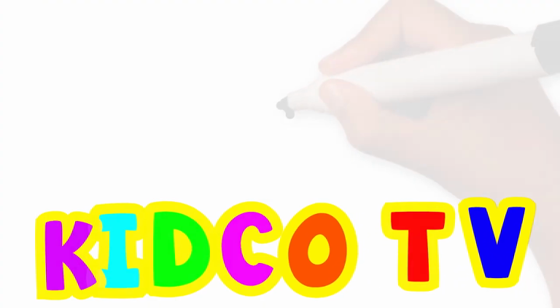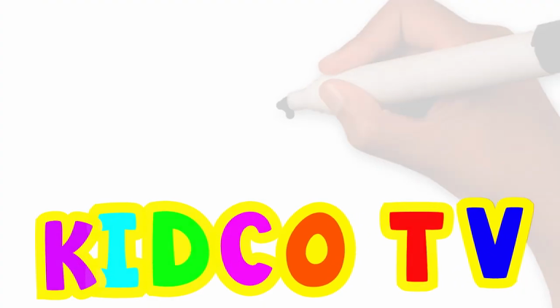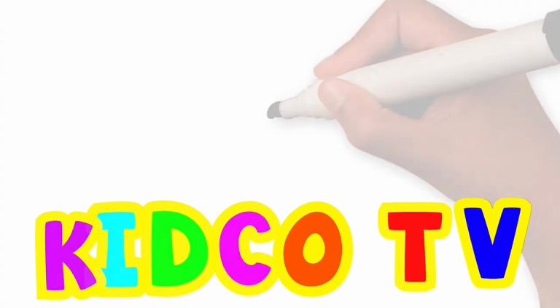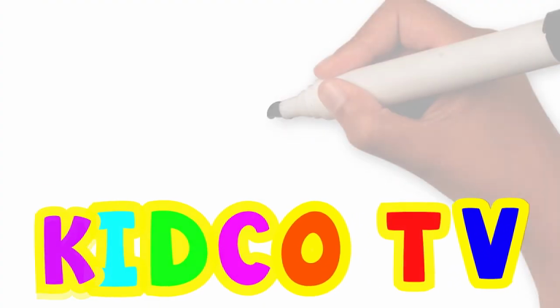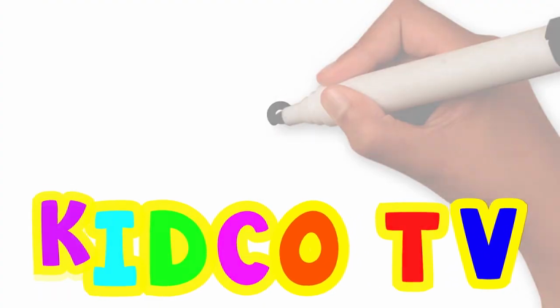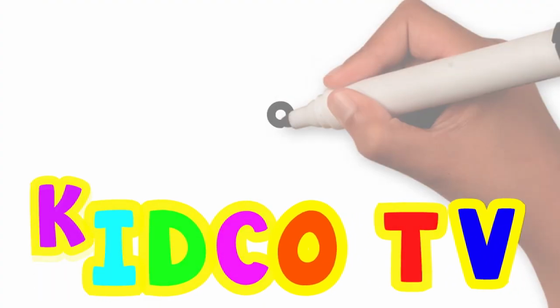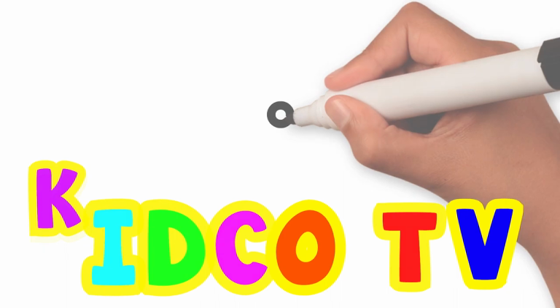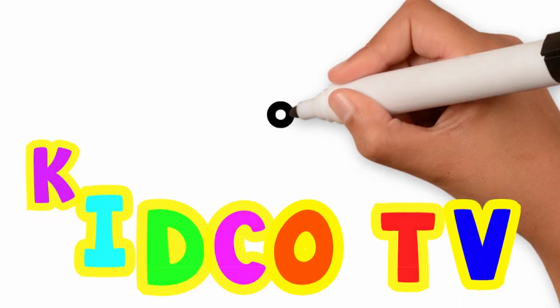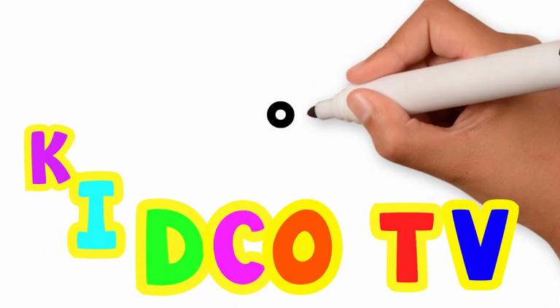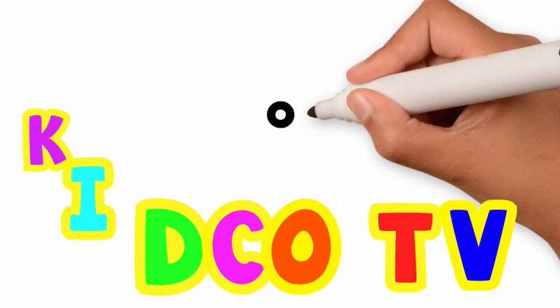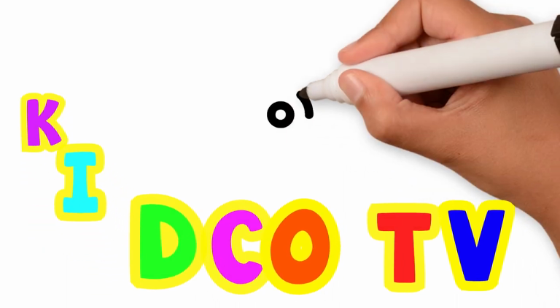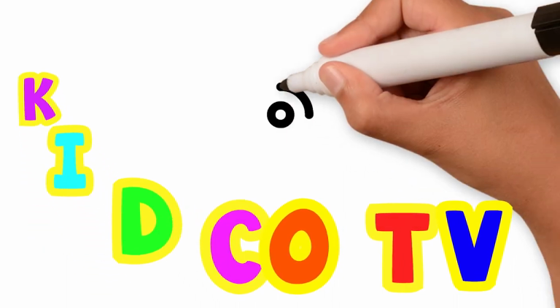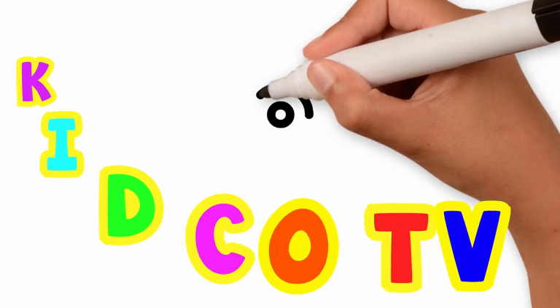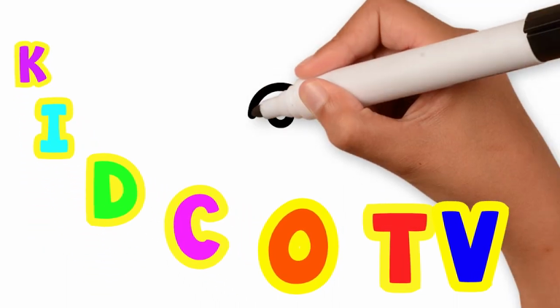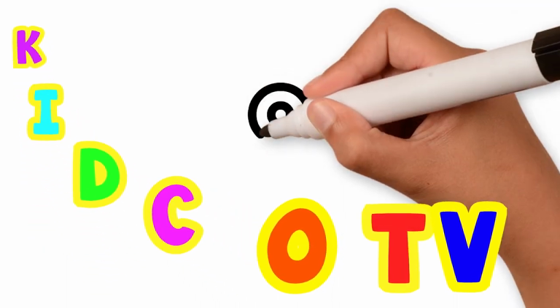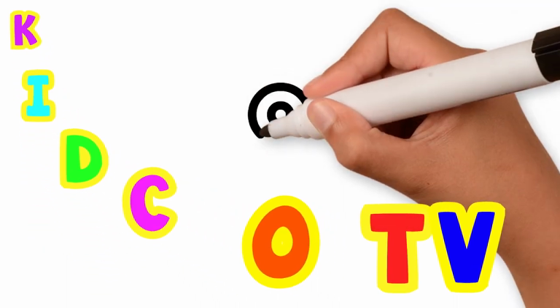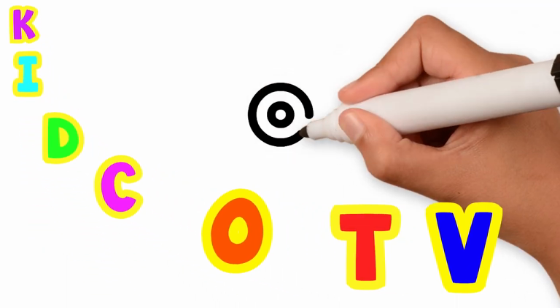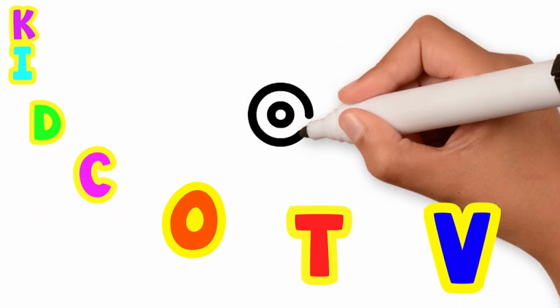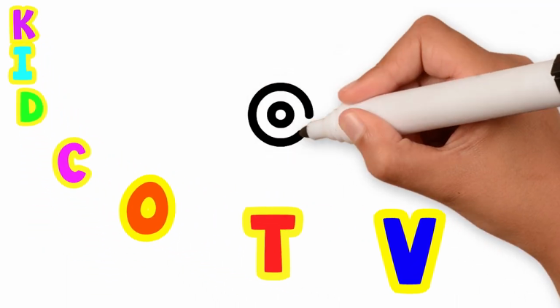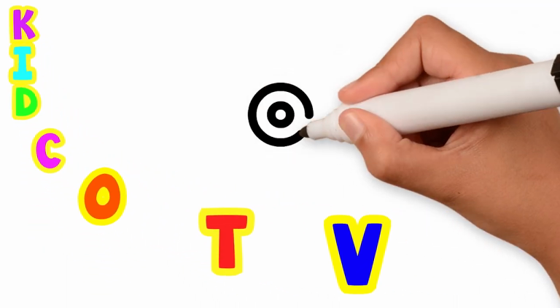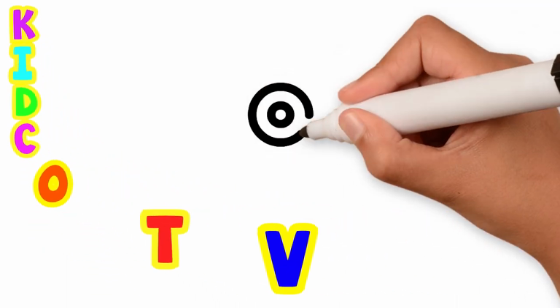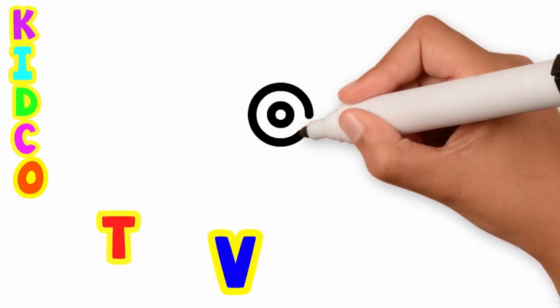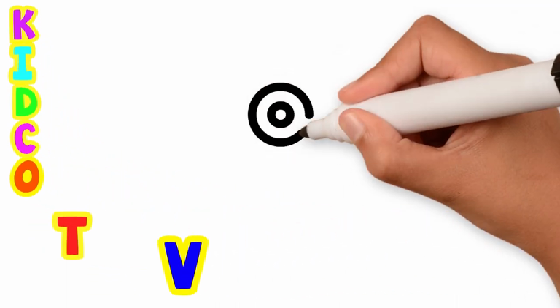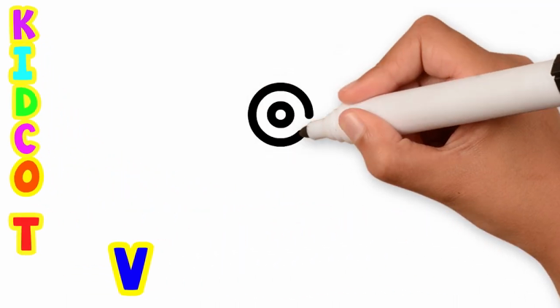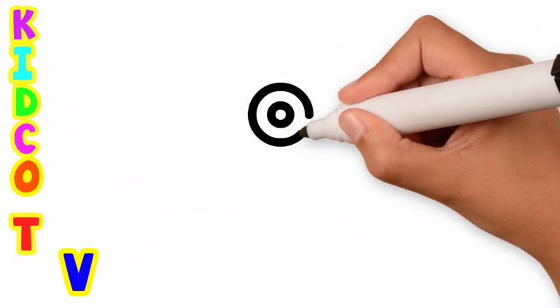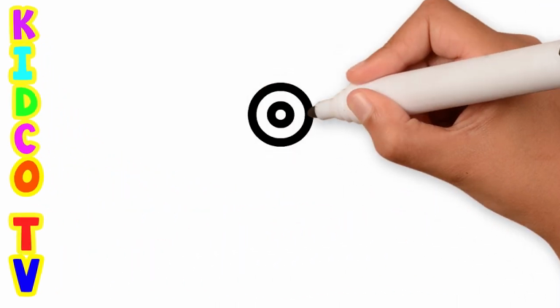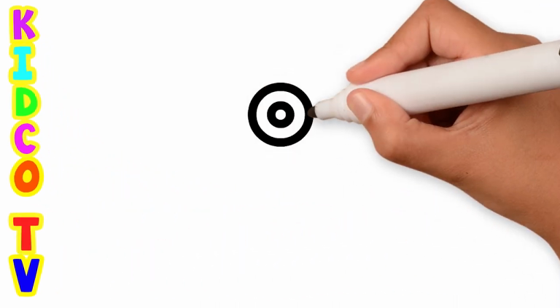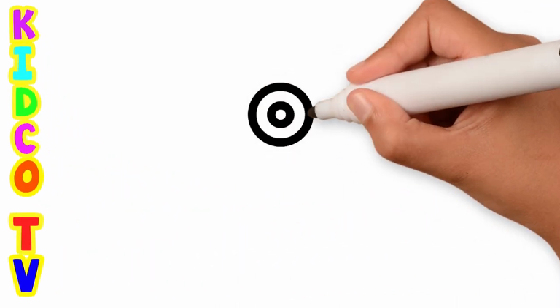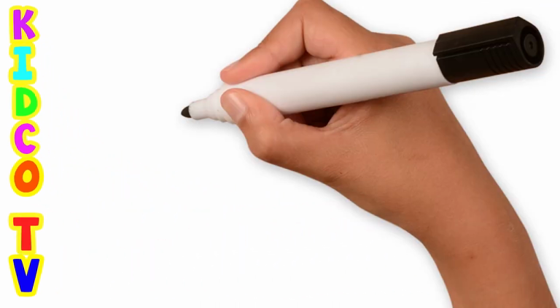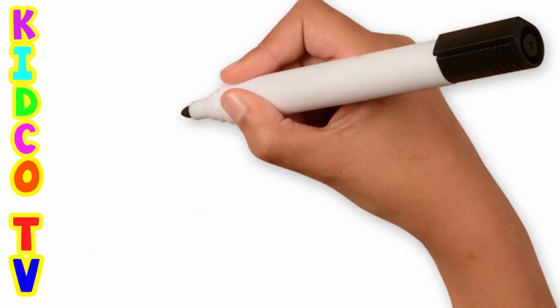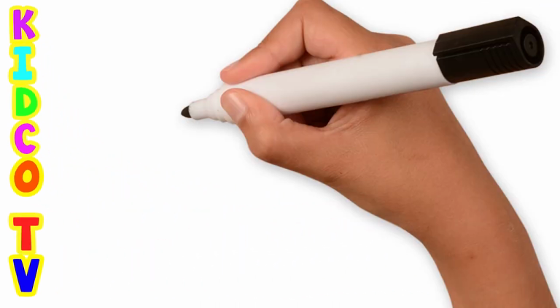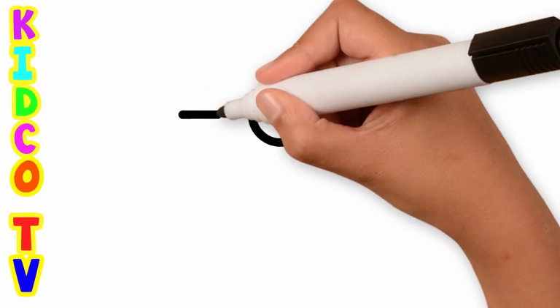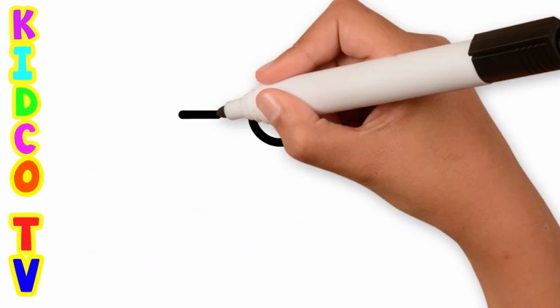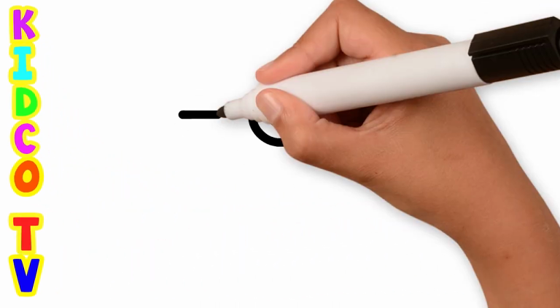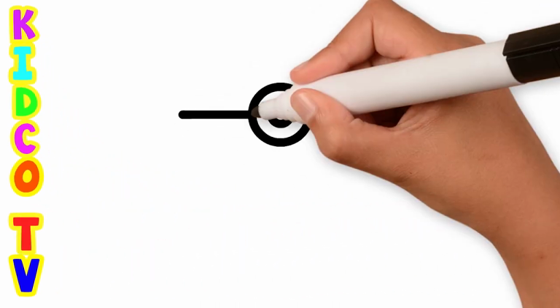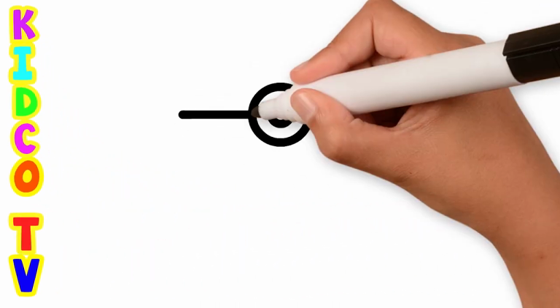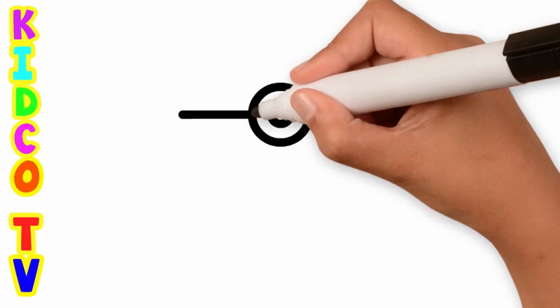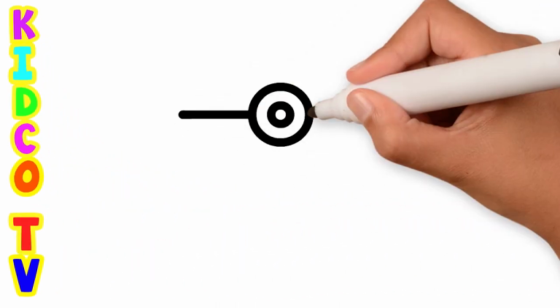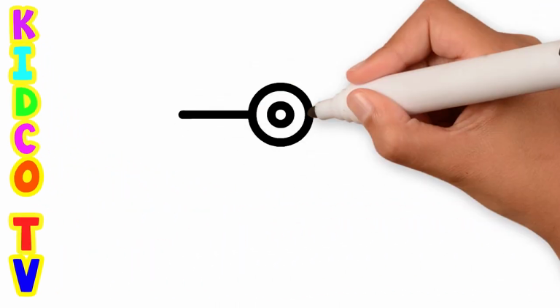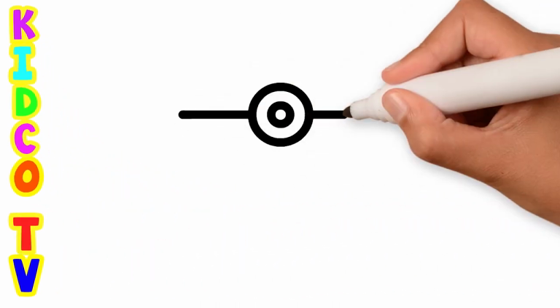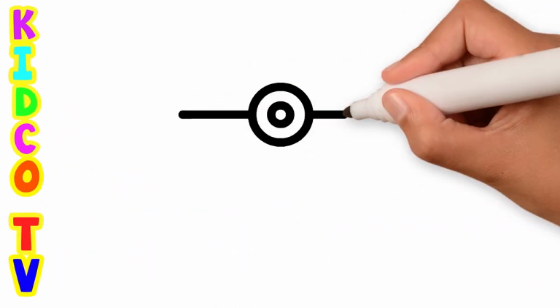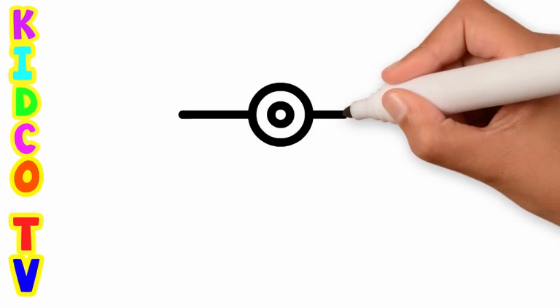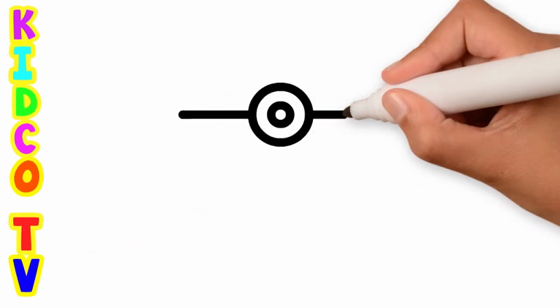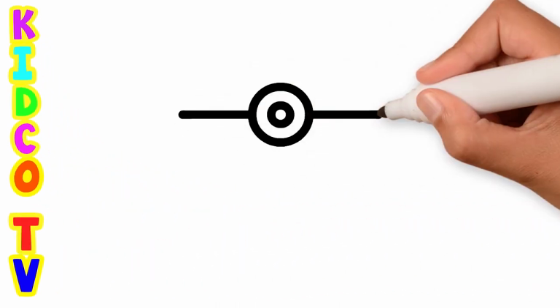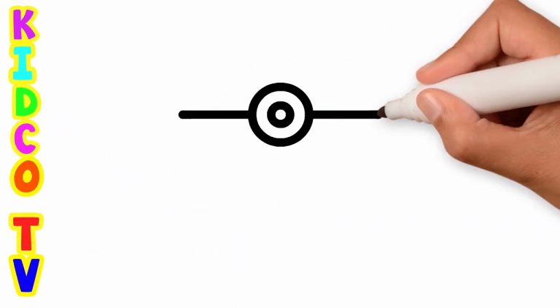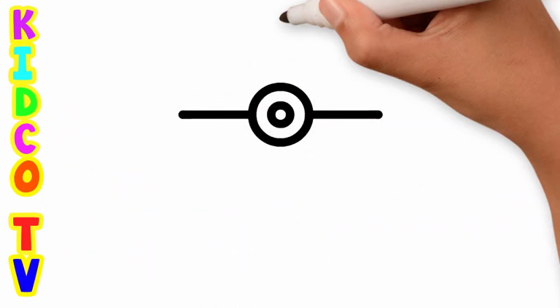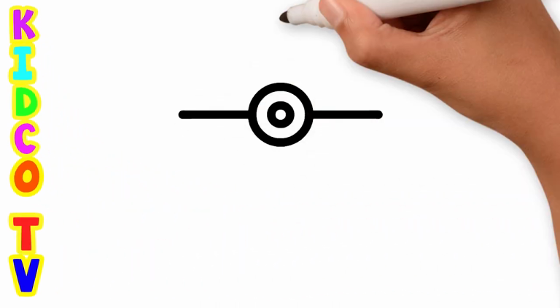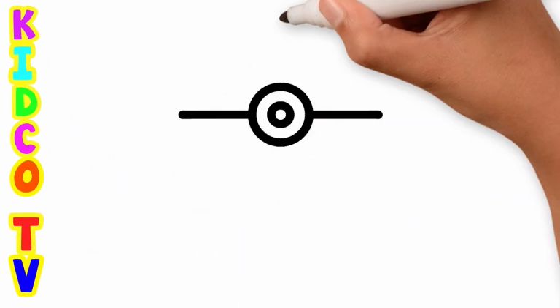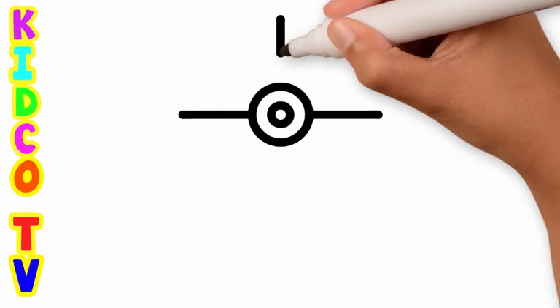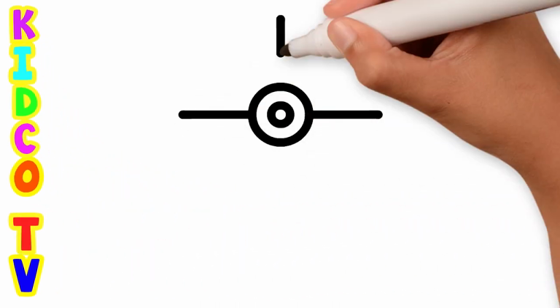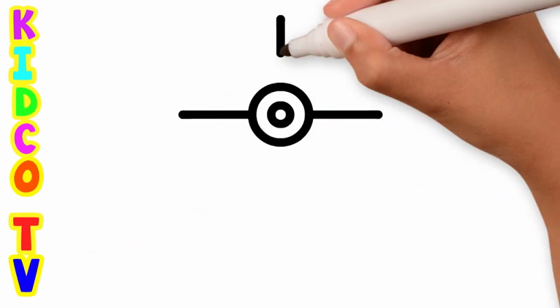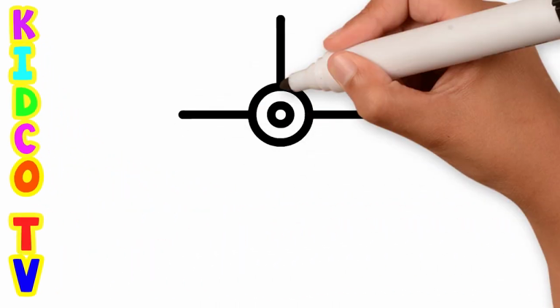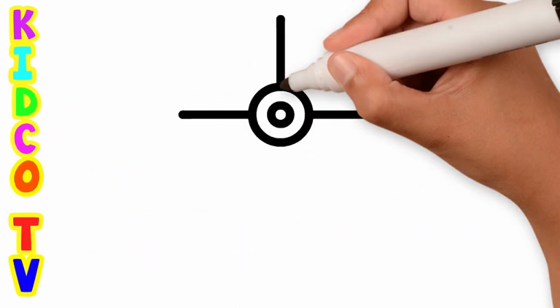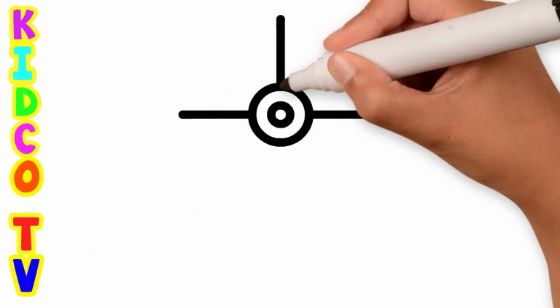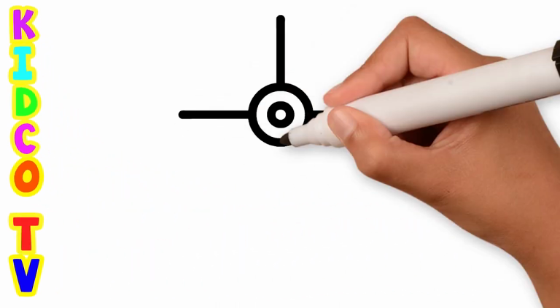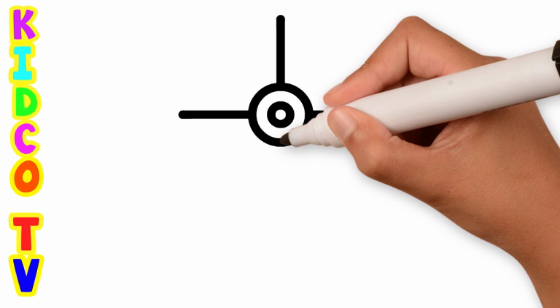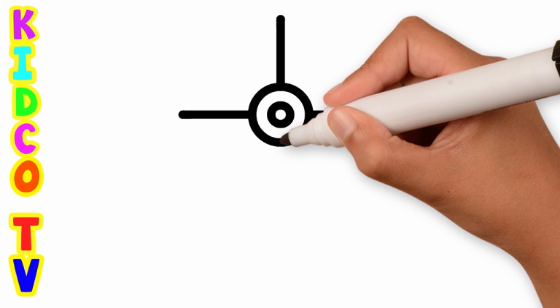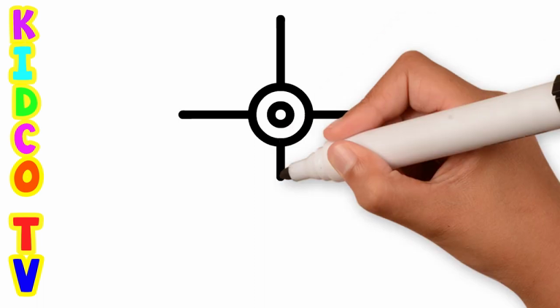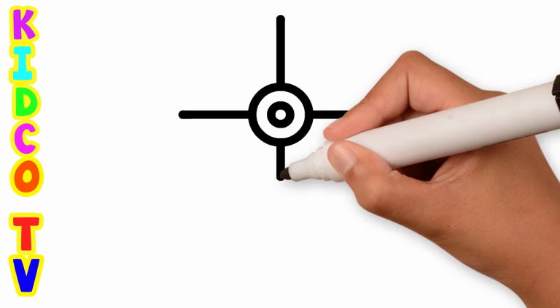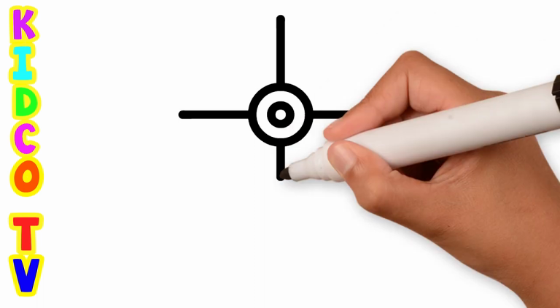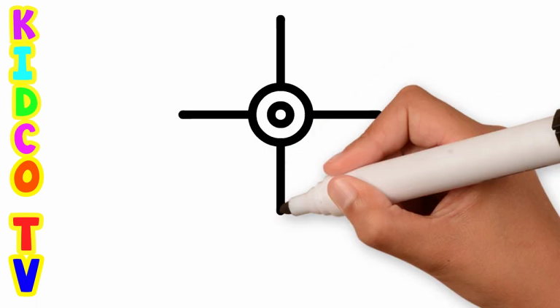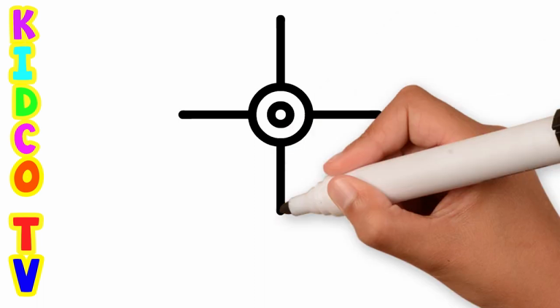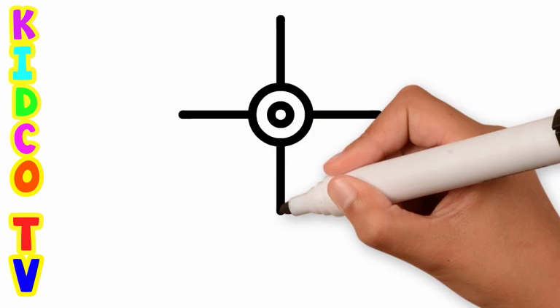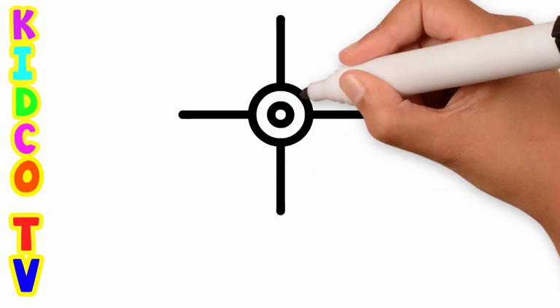Hello friends, today we will draw a windmill fan step by step in the easiest way. Let's start the drawing.